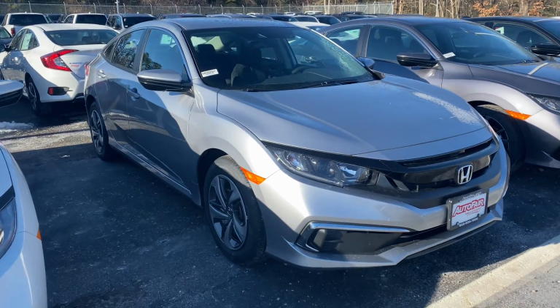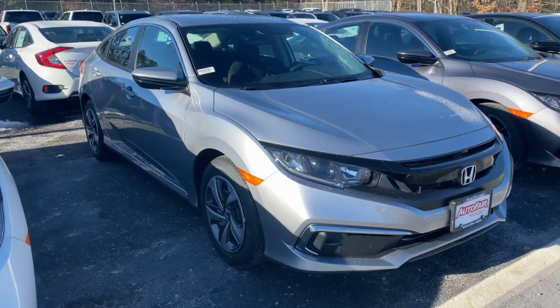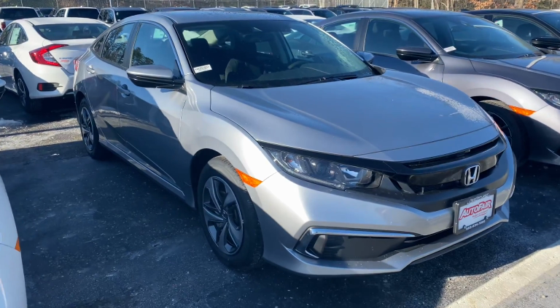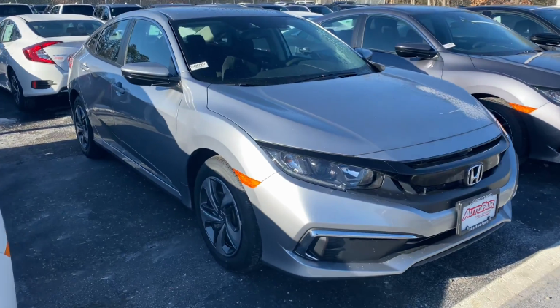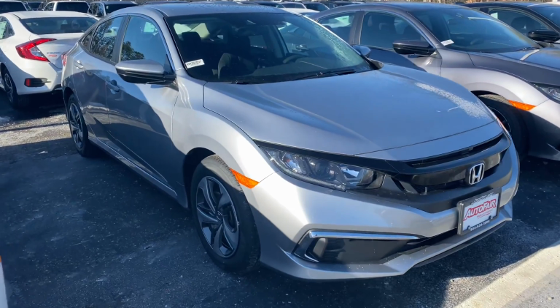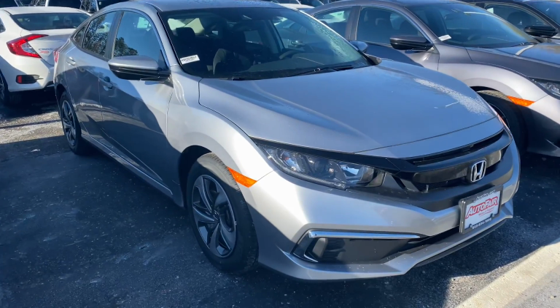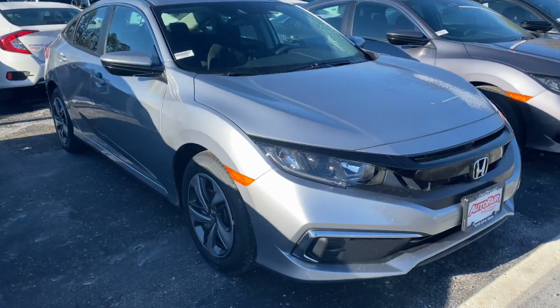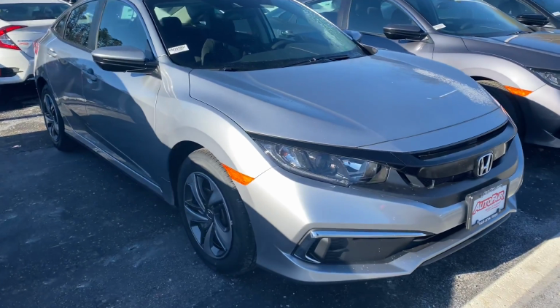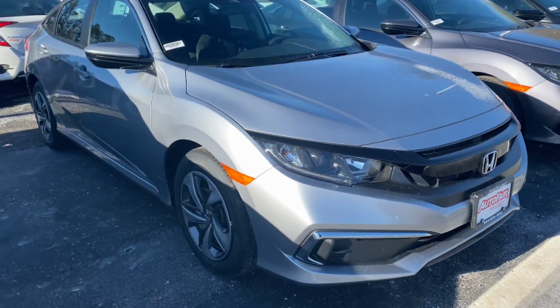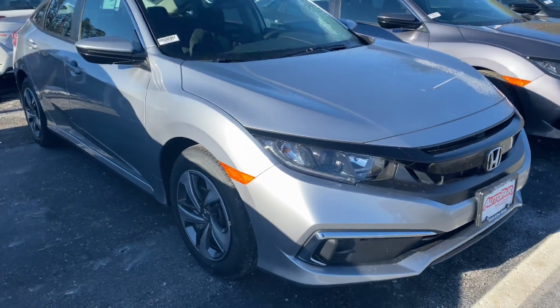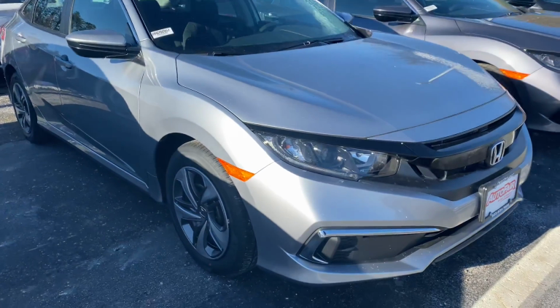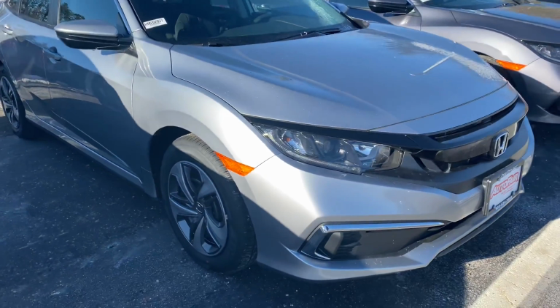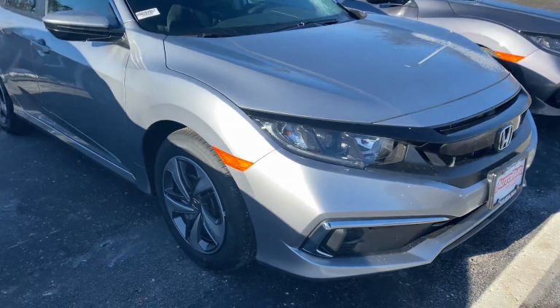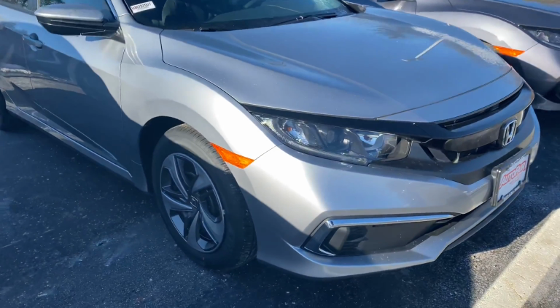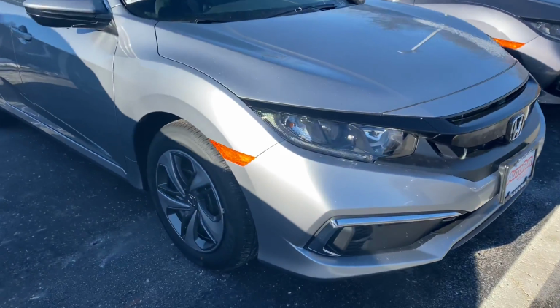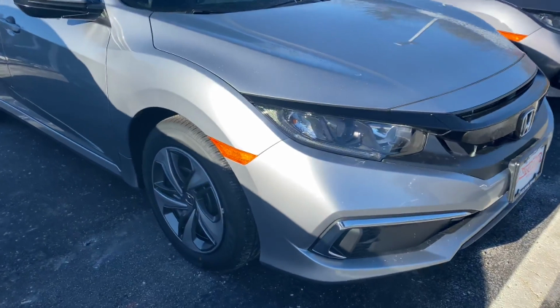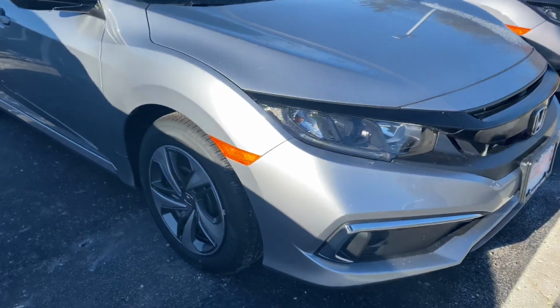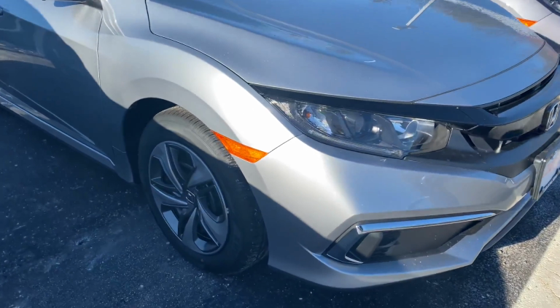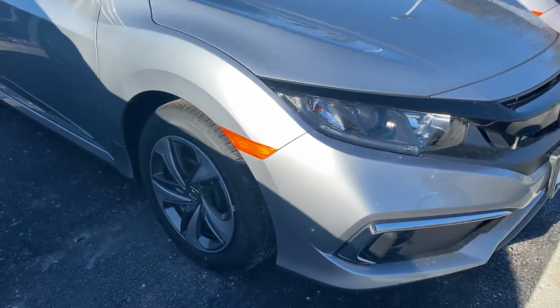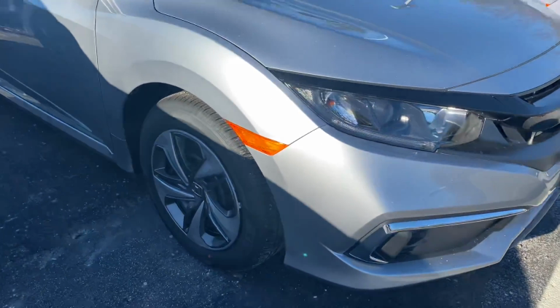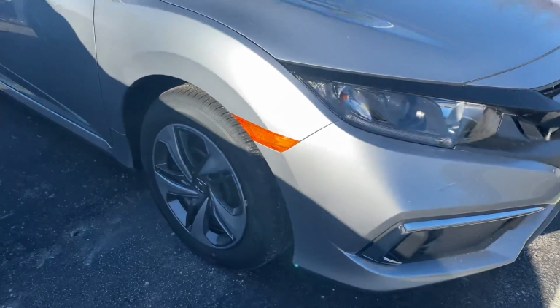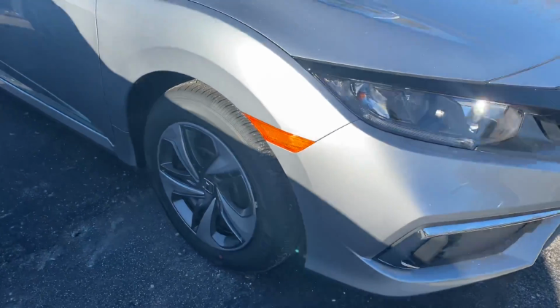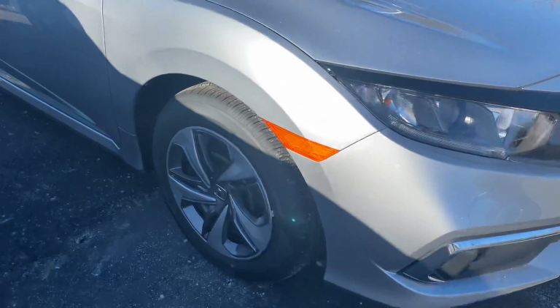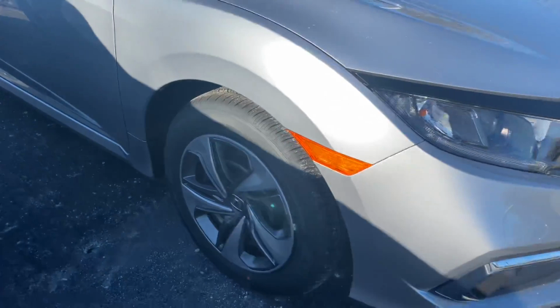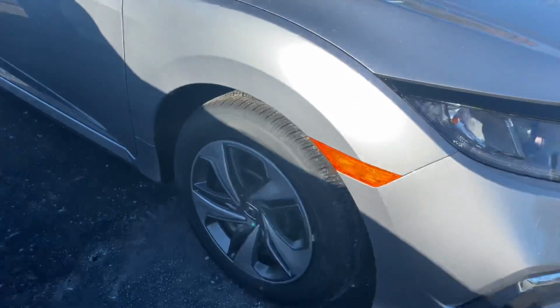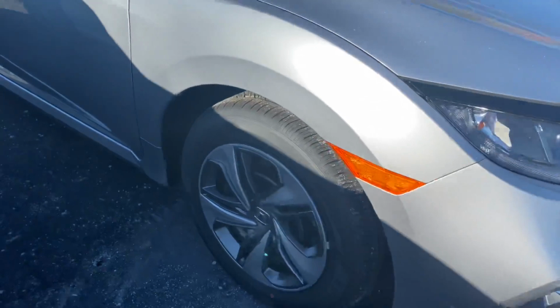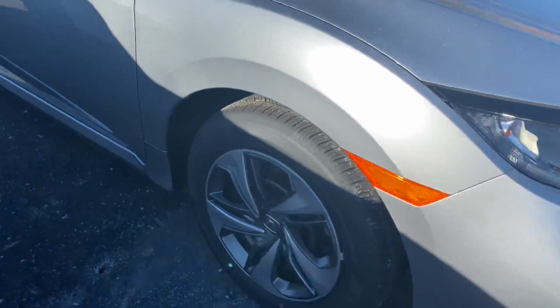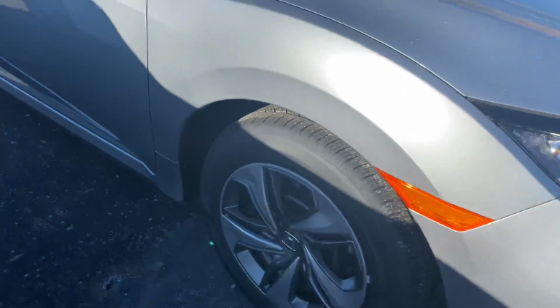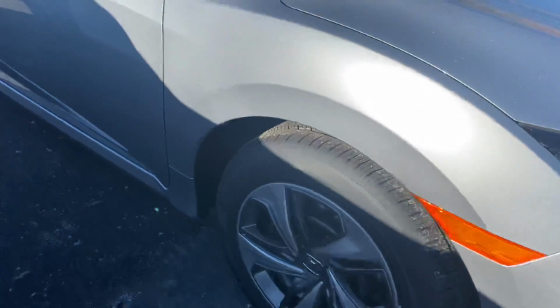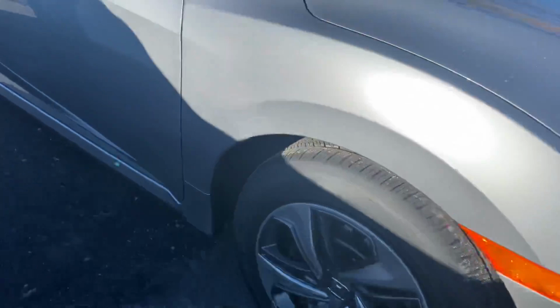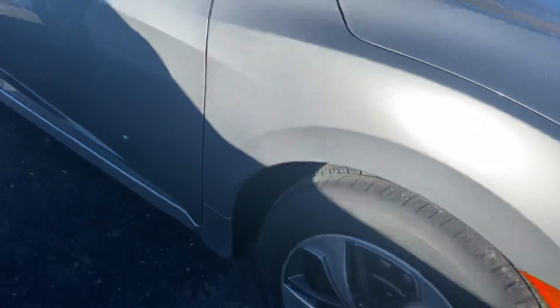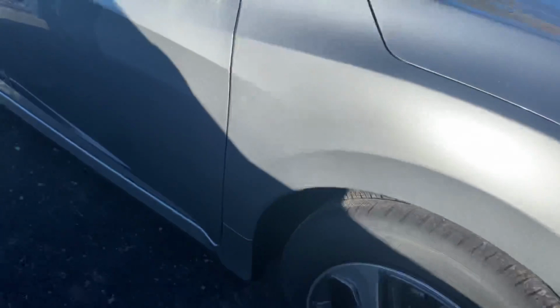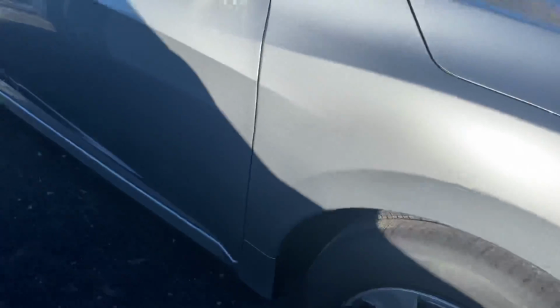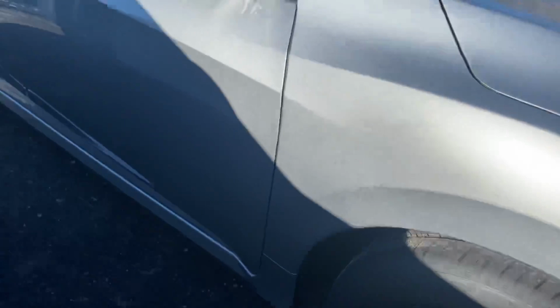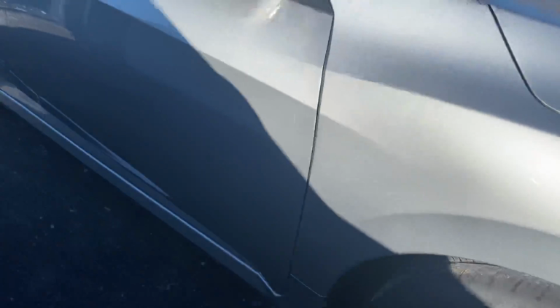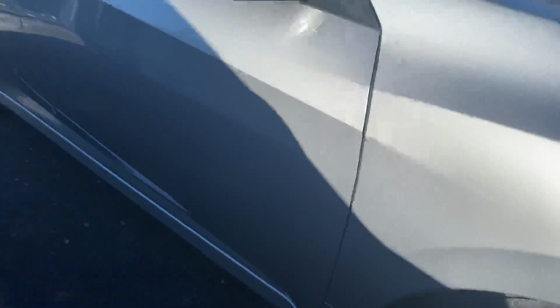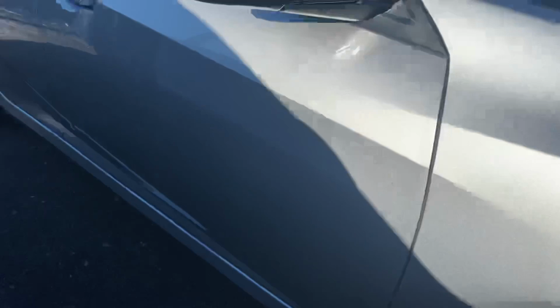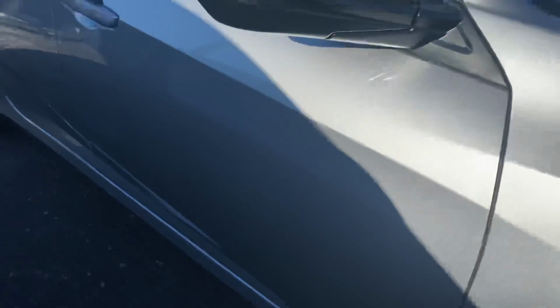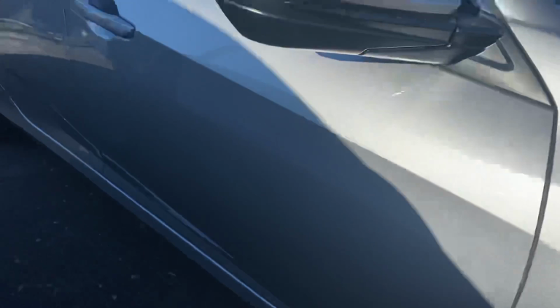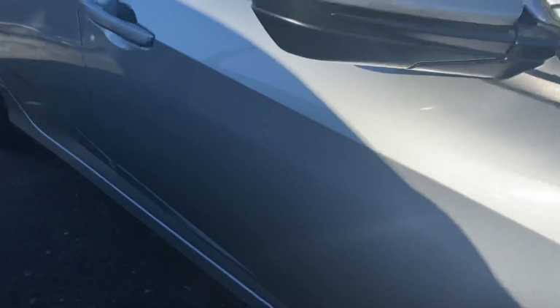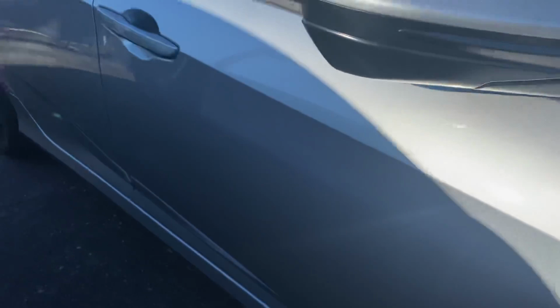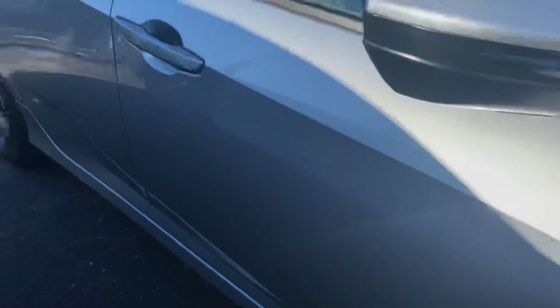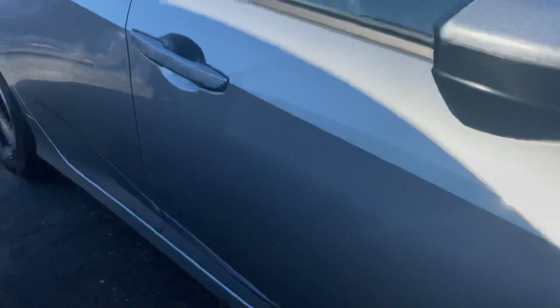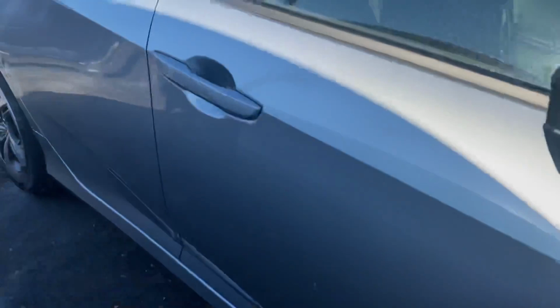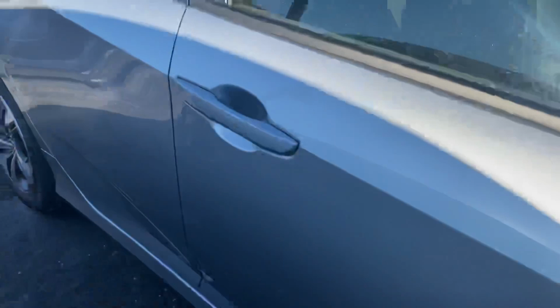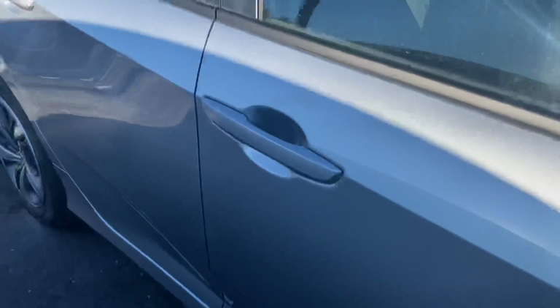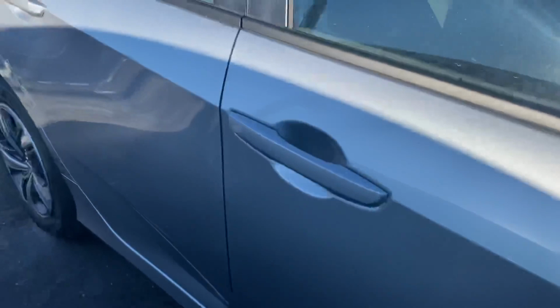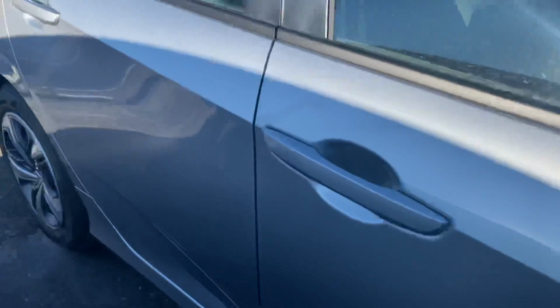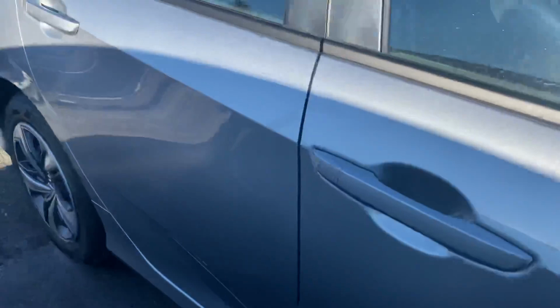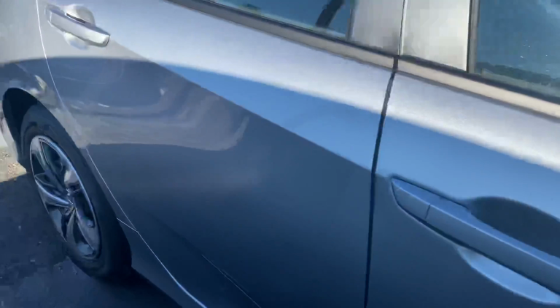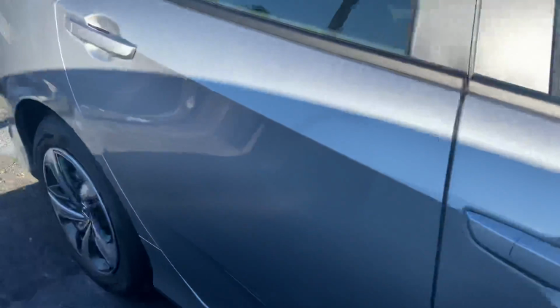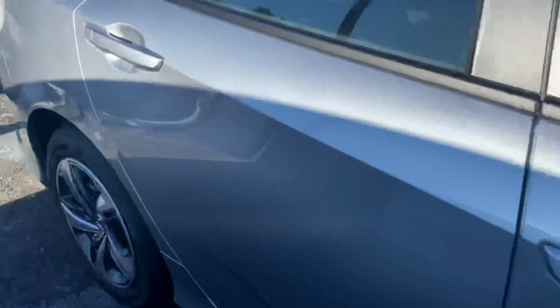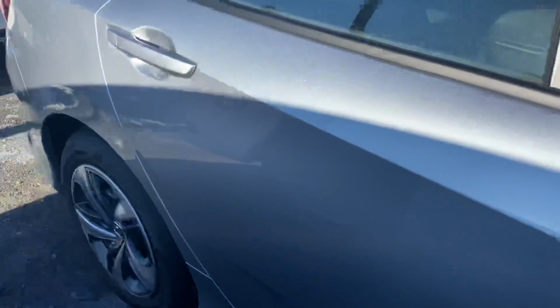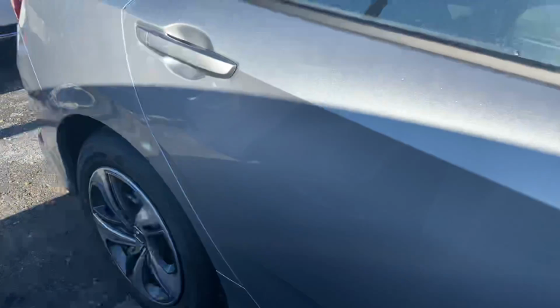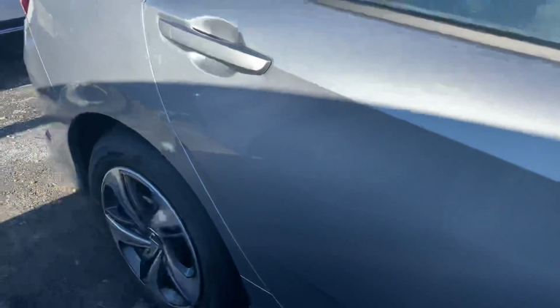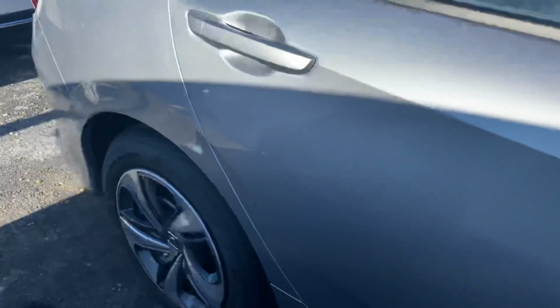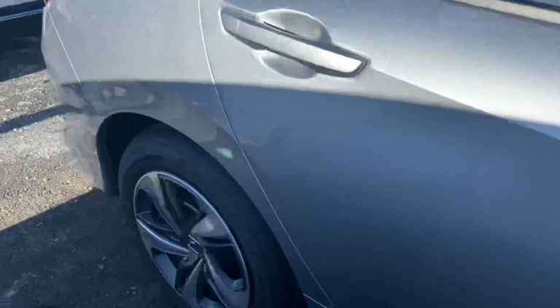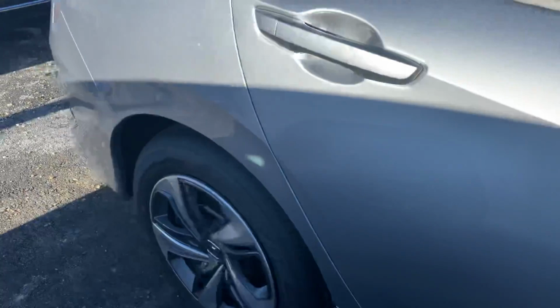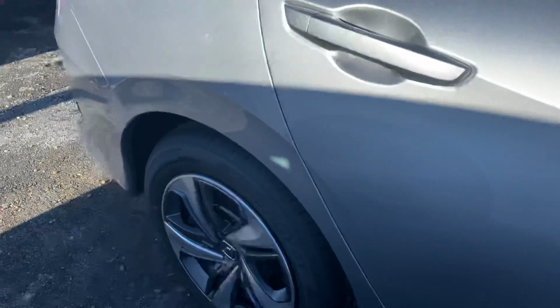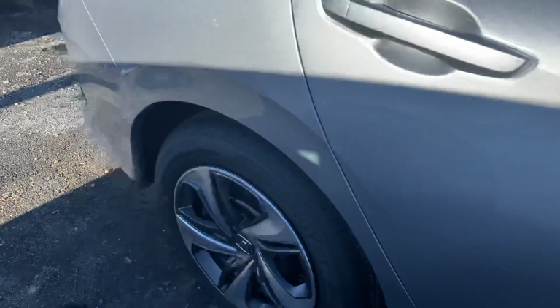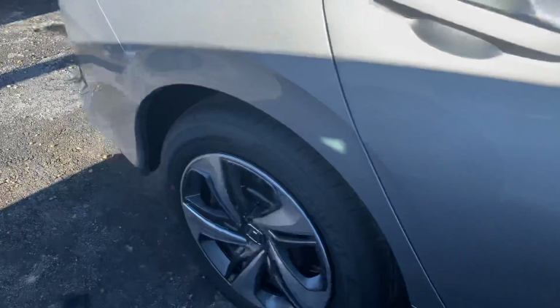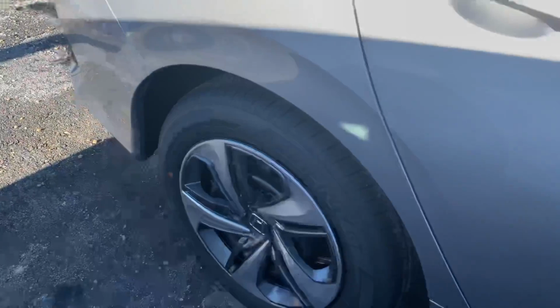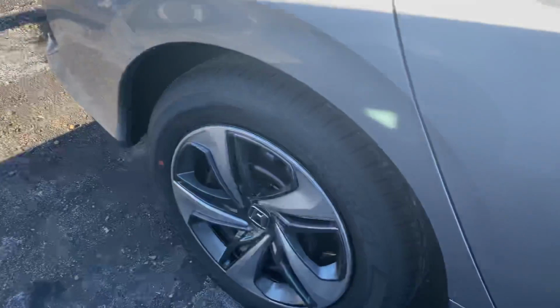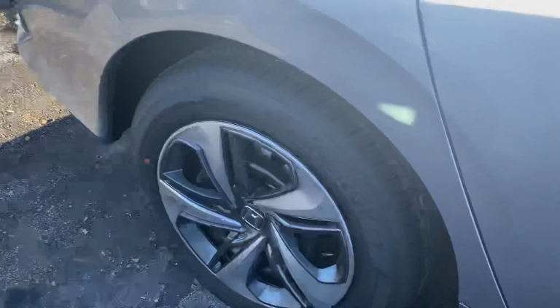Good afternoon, this is Sondra from AutoFair Honda, showing you a 2020 Civic. I'm going to bring you around the exterior here — really clean exterior.